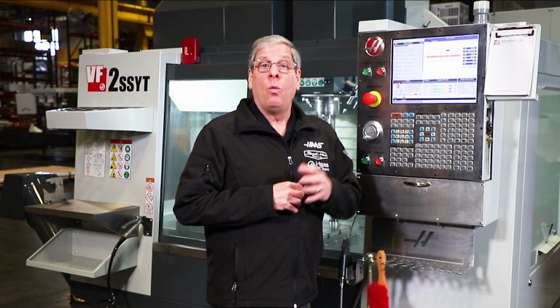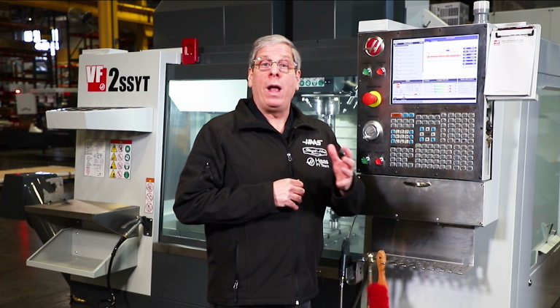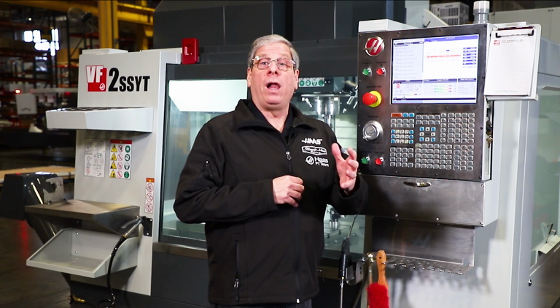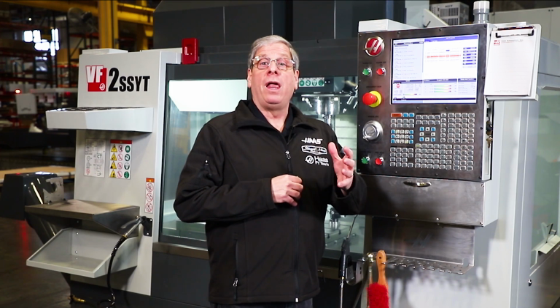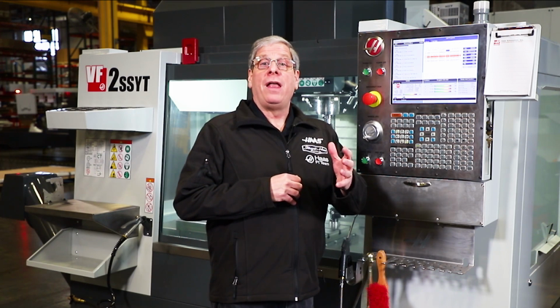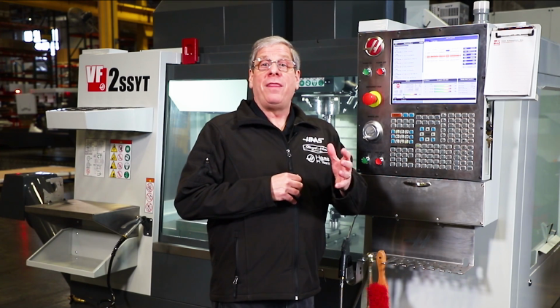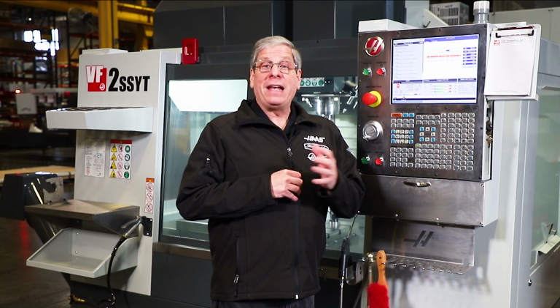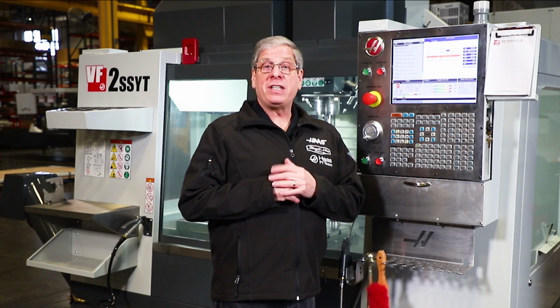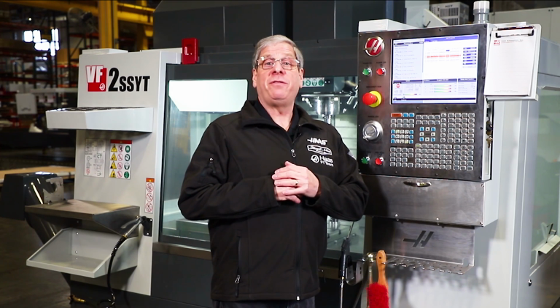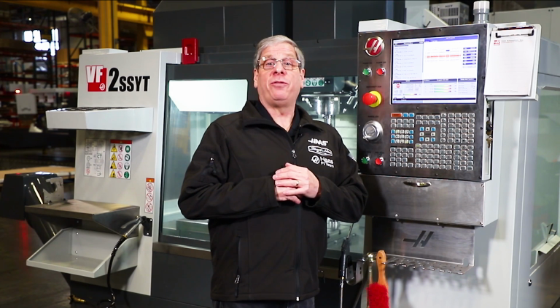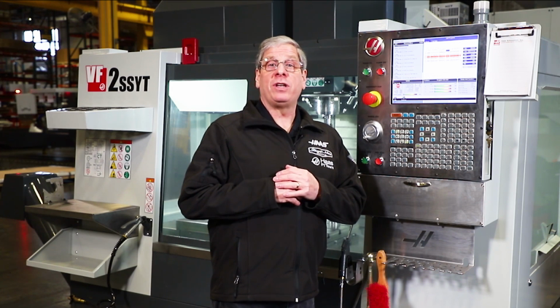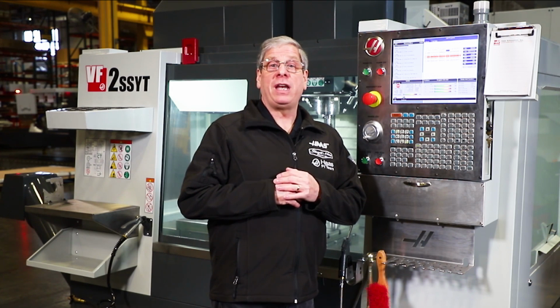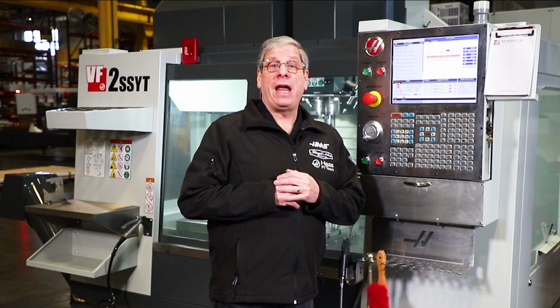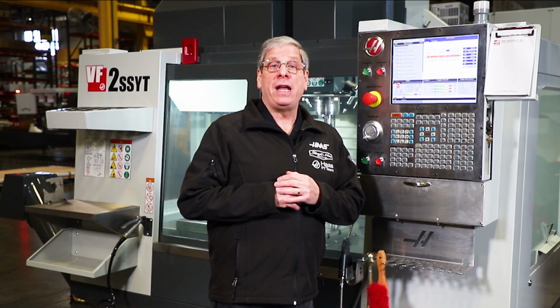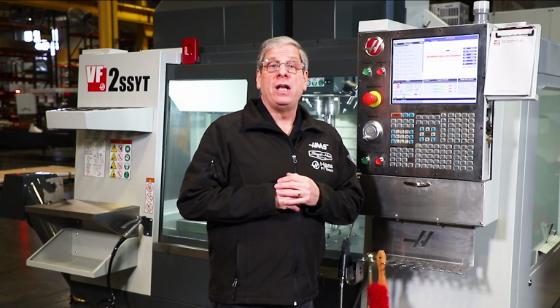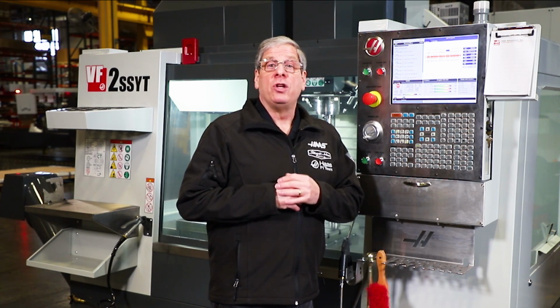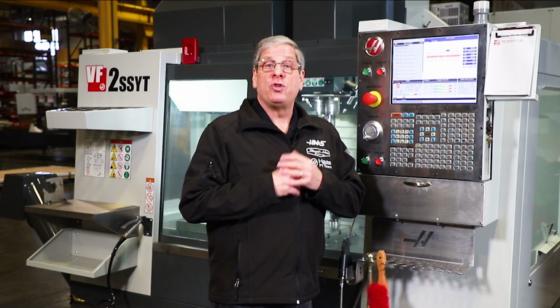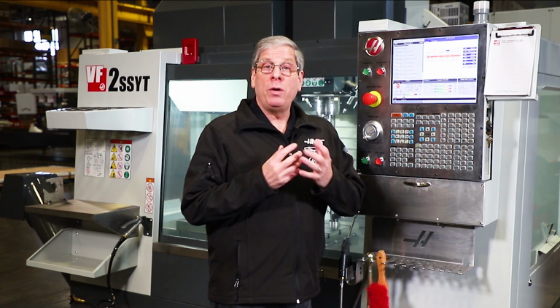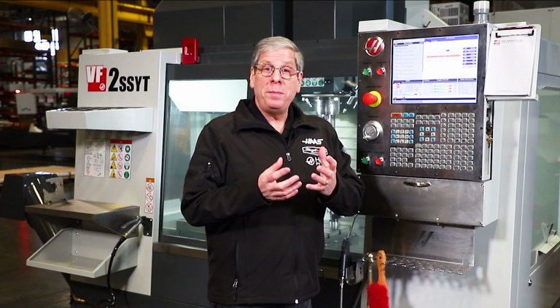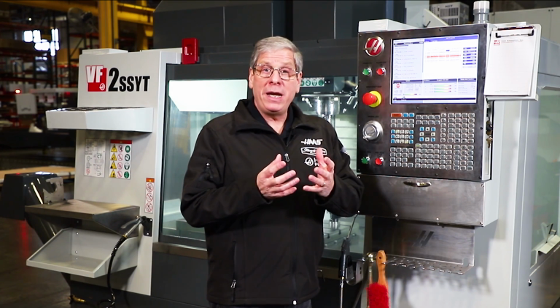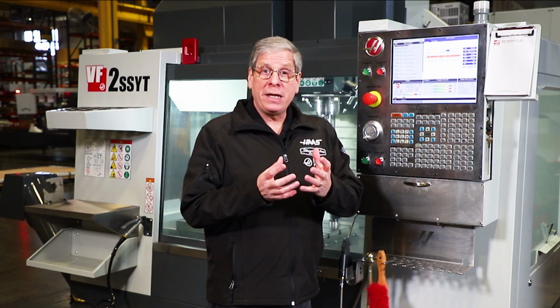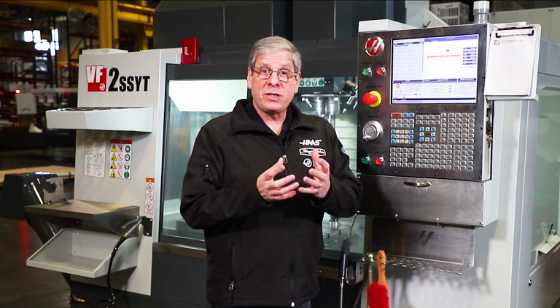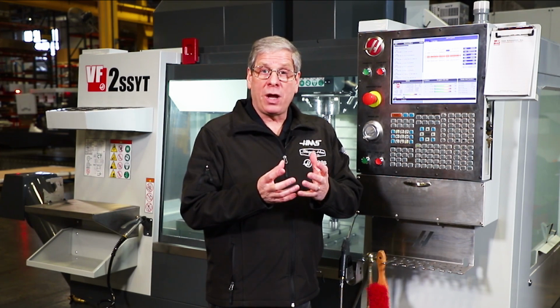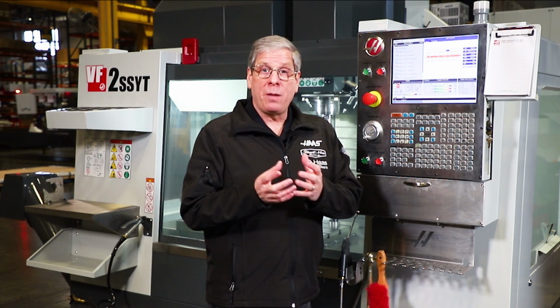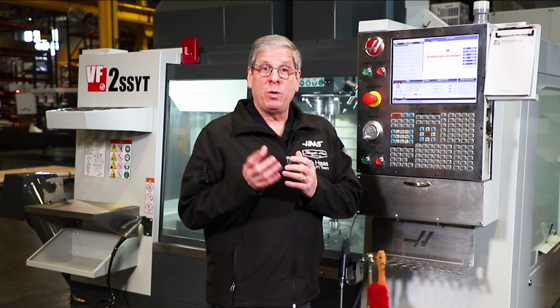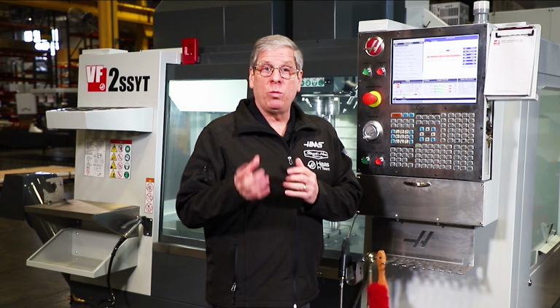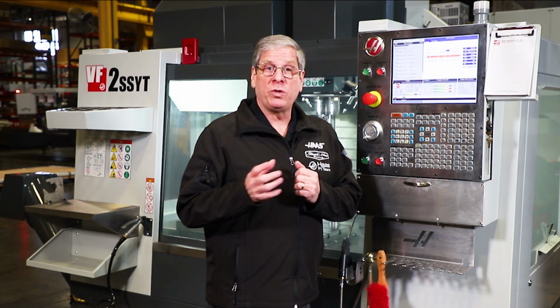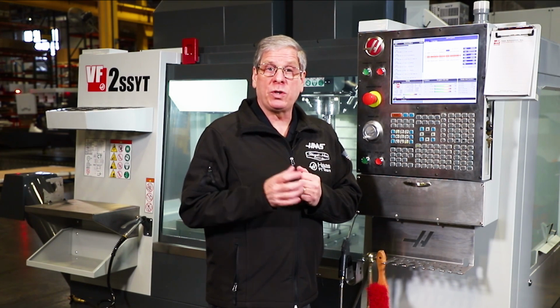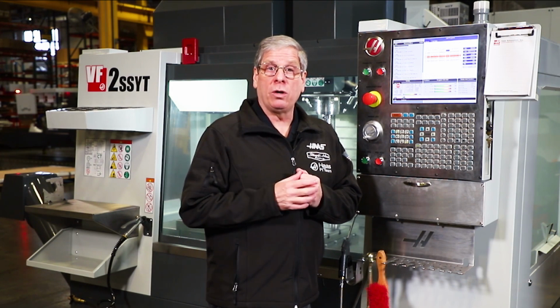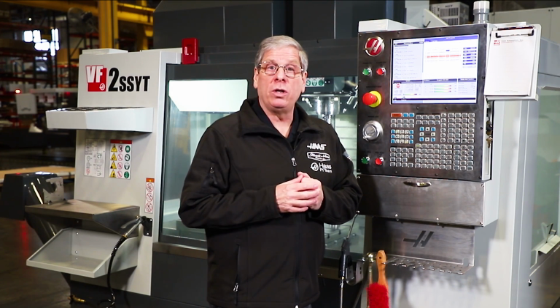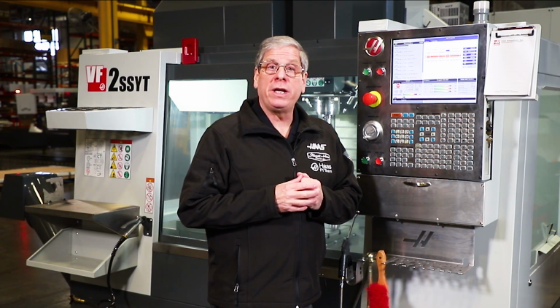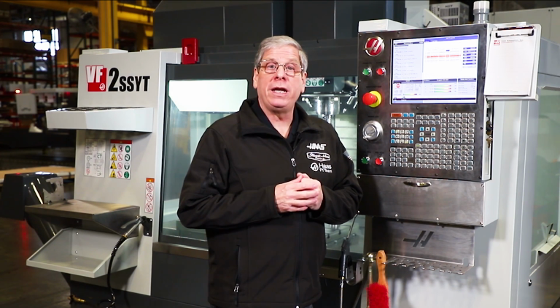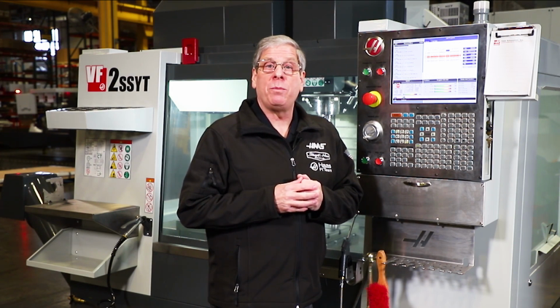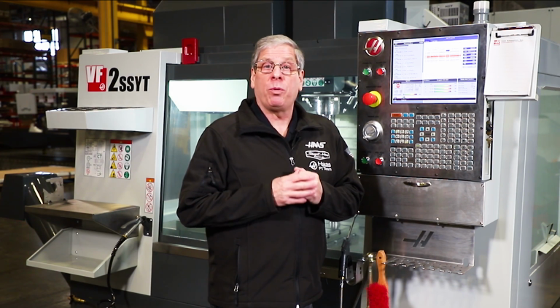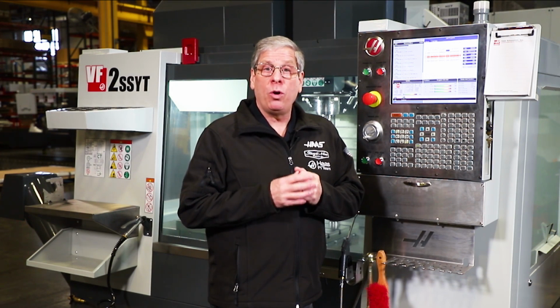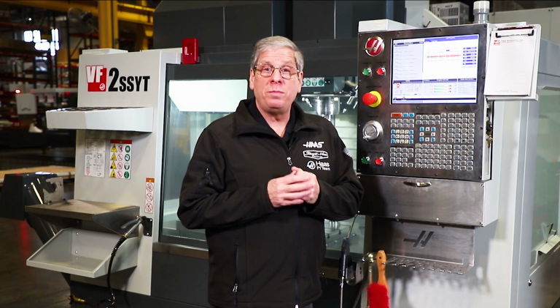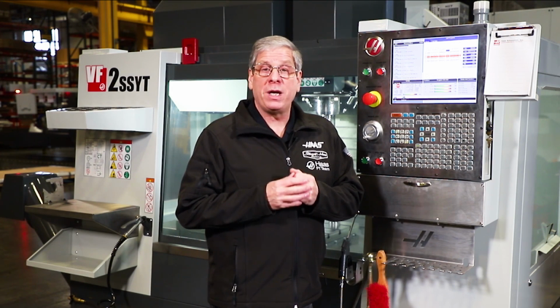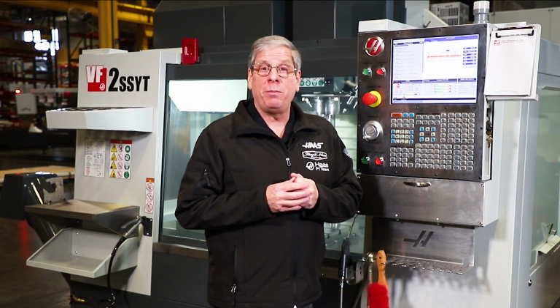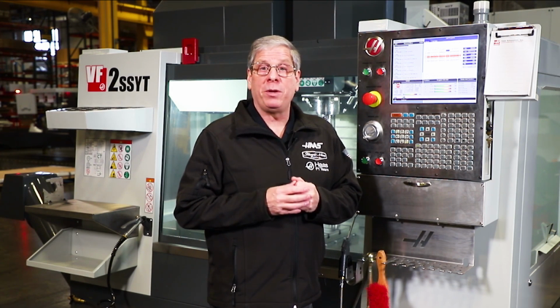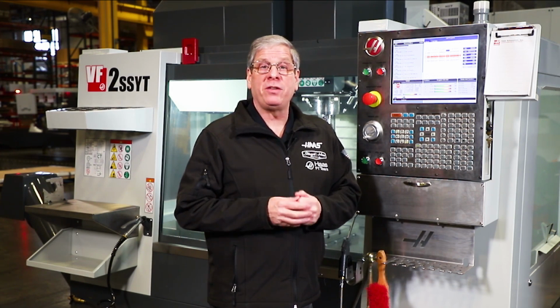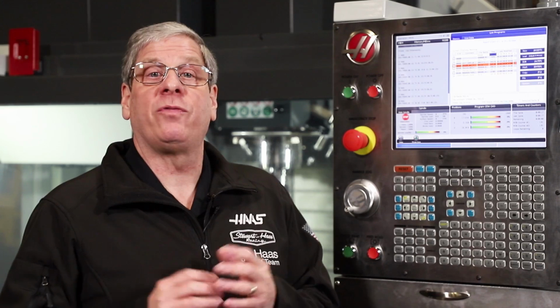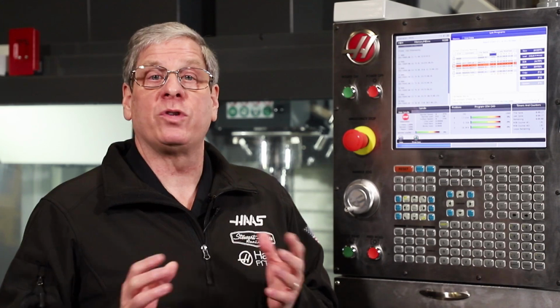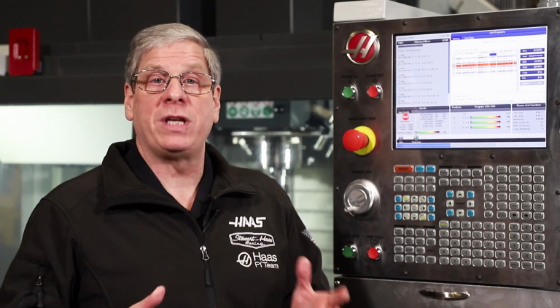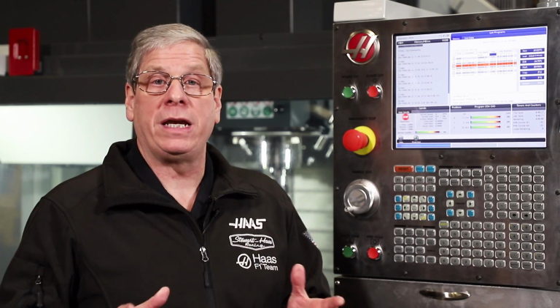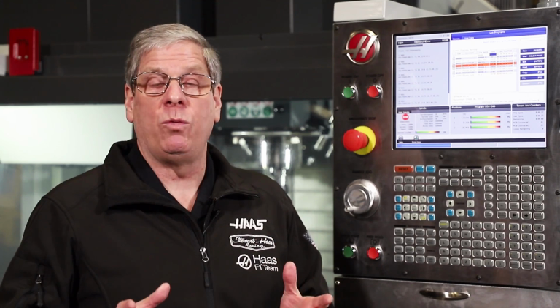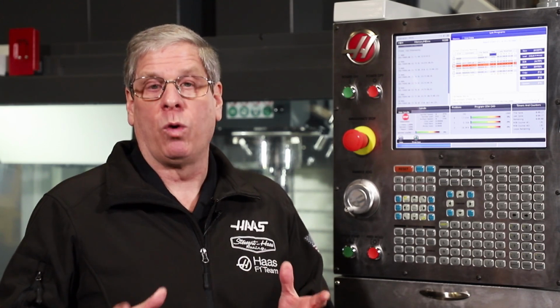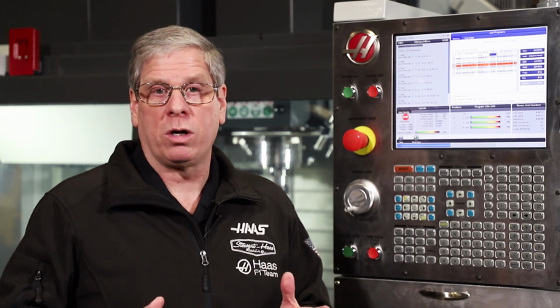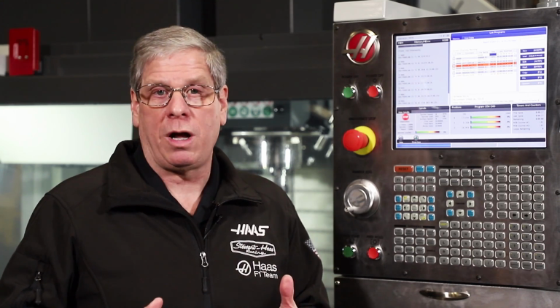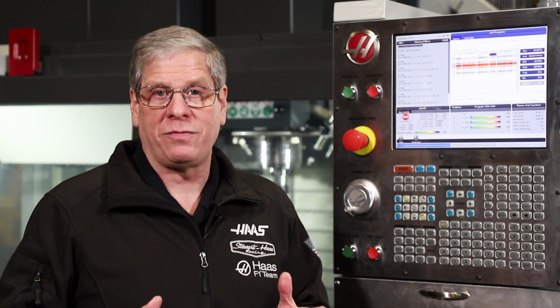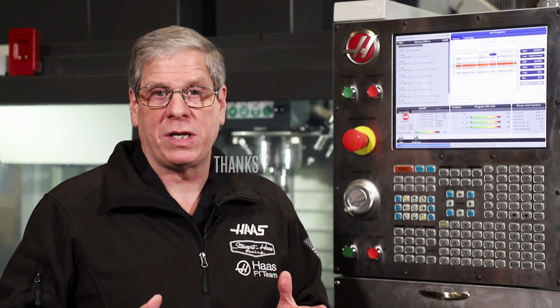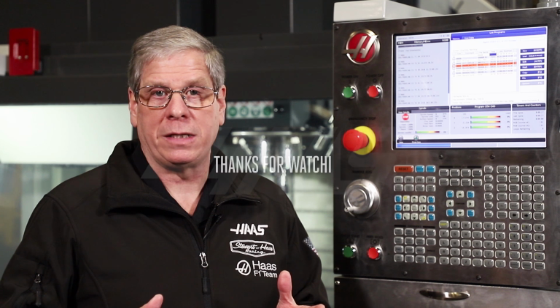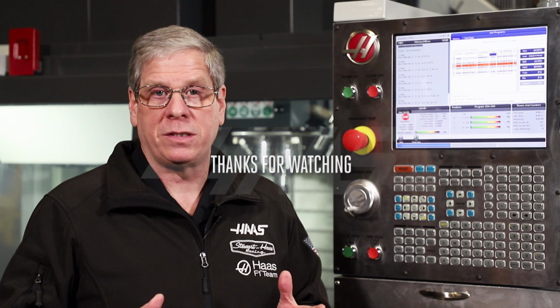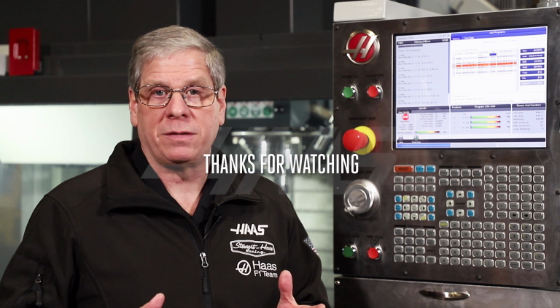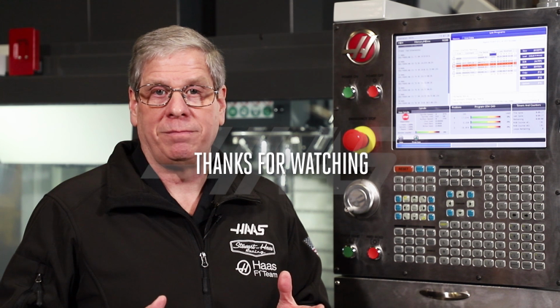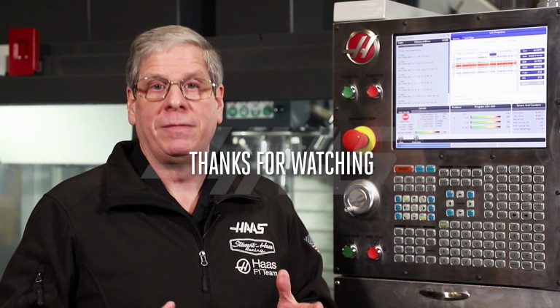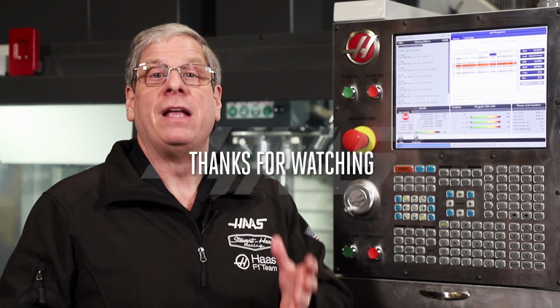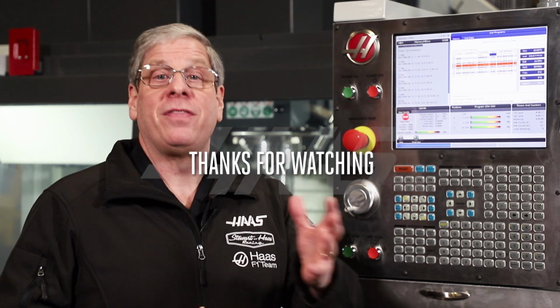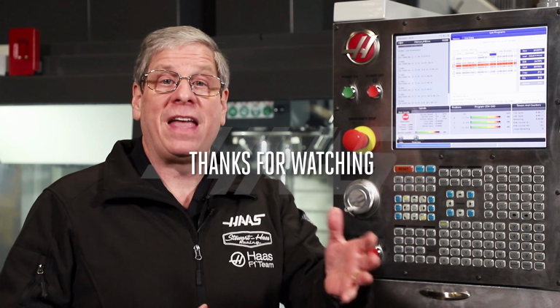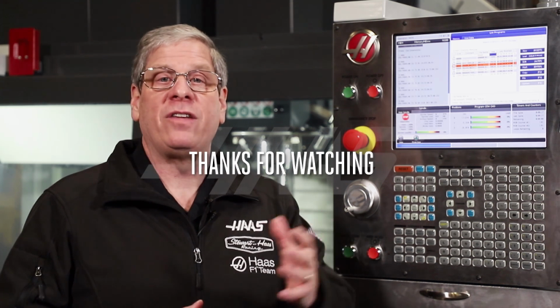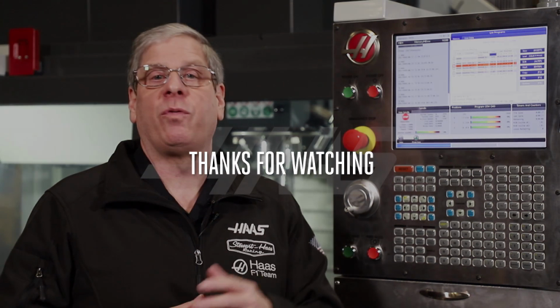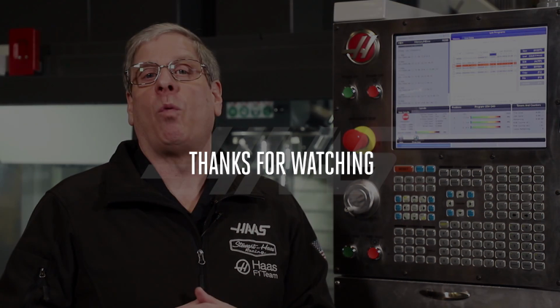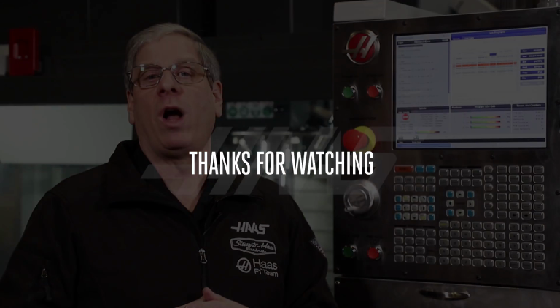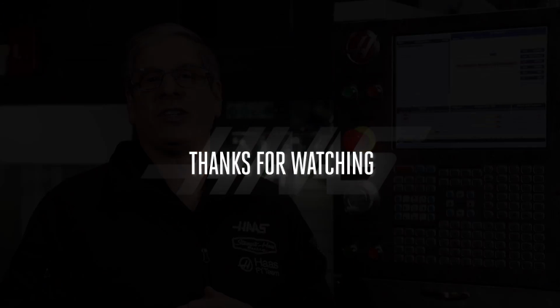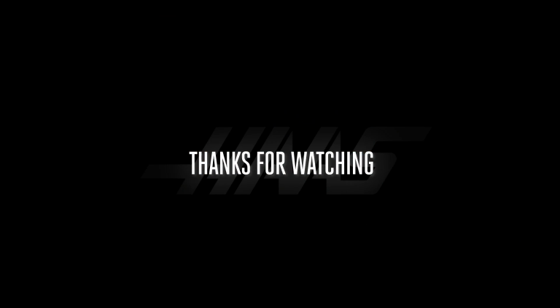Well, that's it for today. Join me next time when we'll start looking at probe templates for setting work offsets. Thanks for watching.